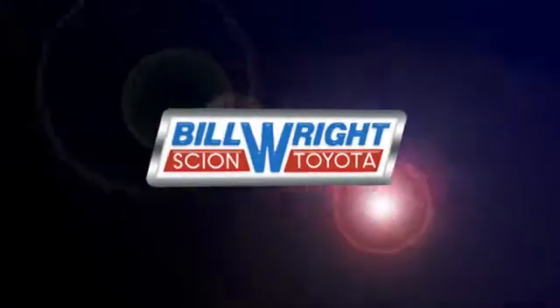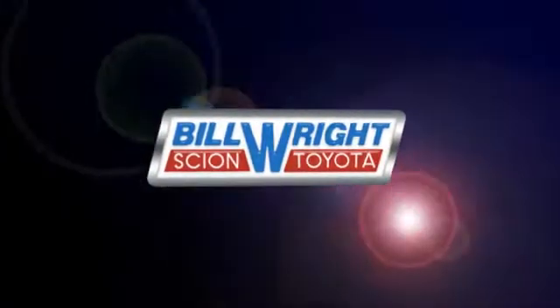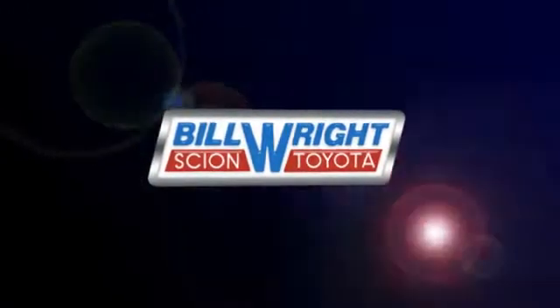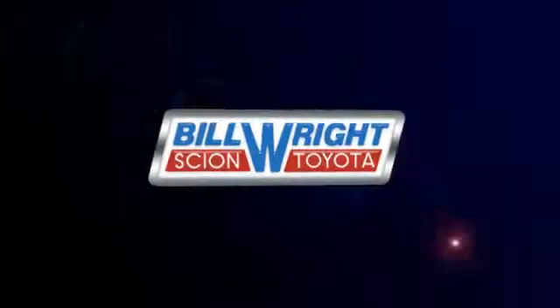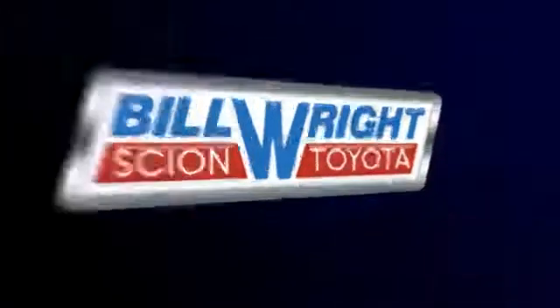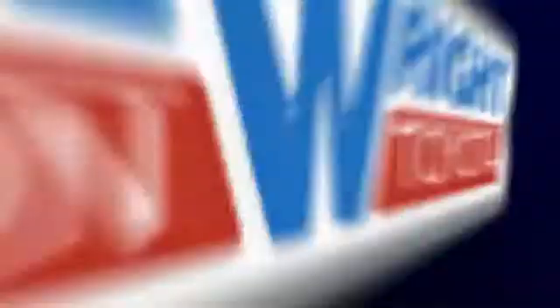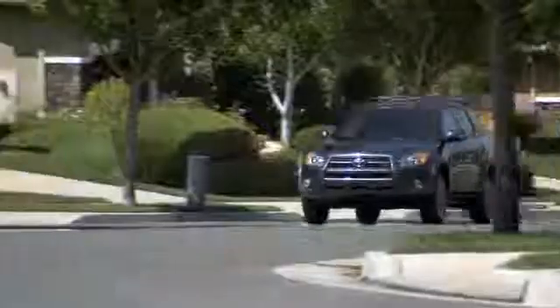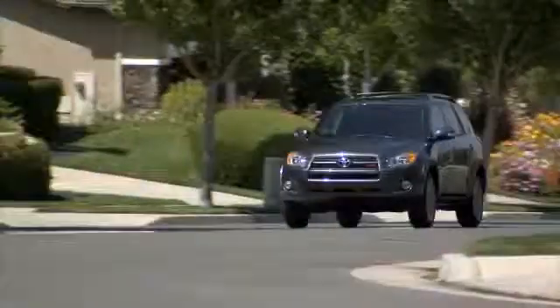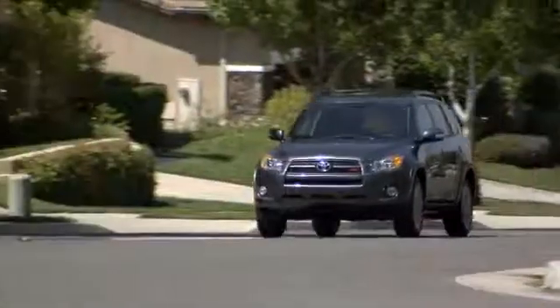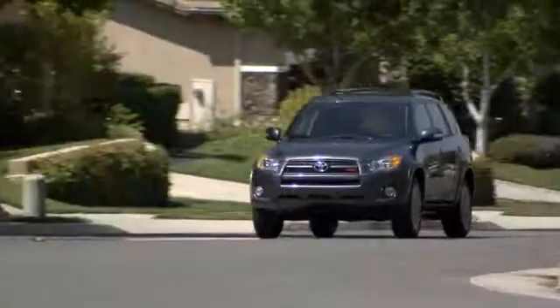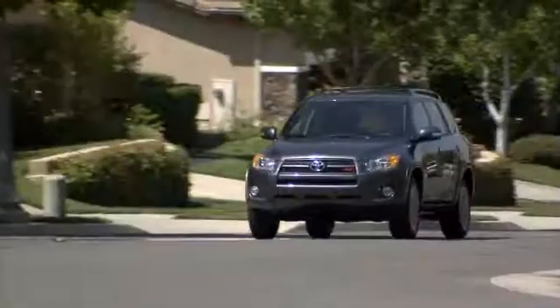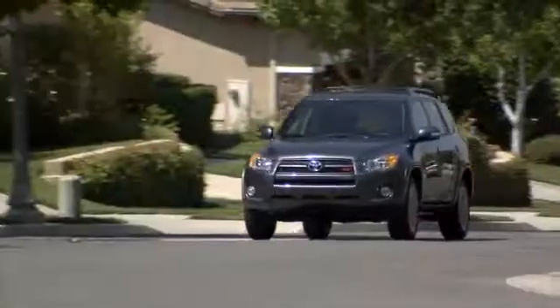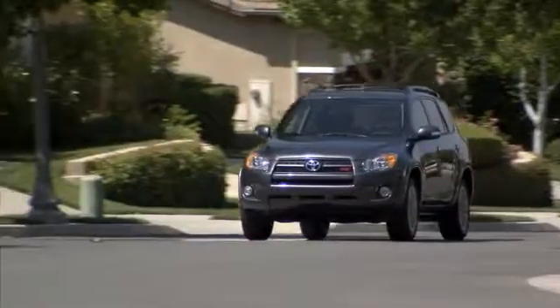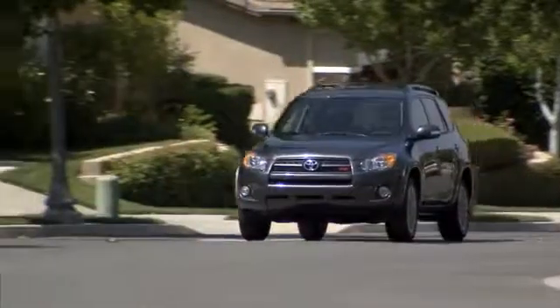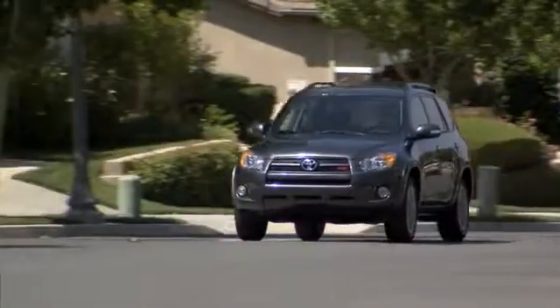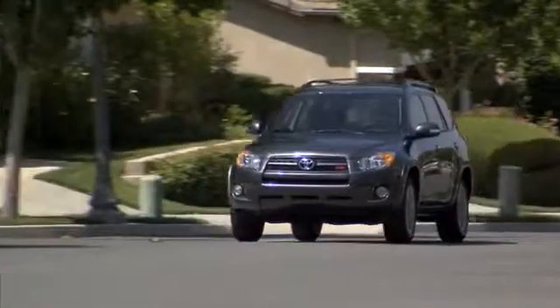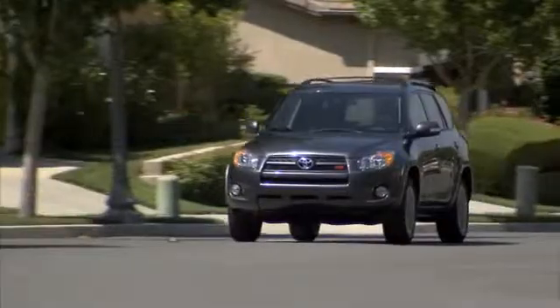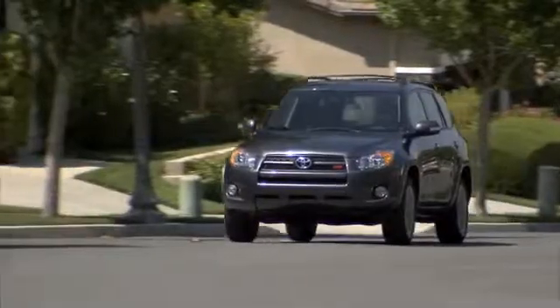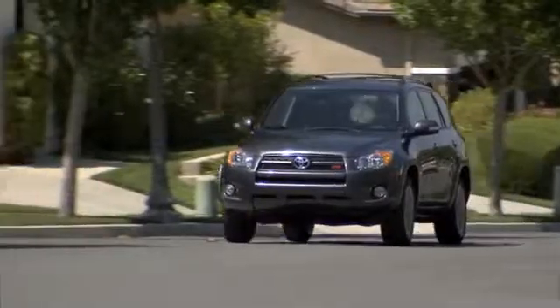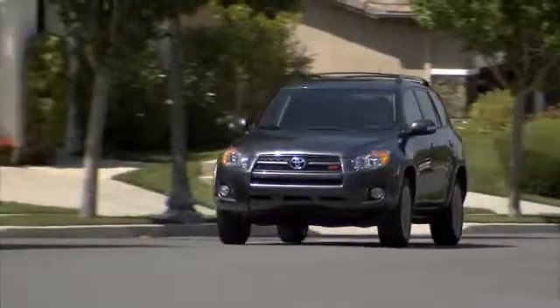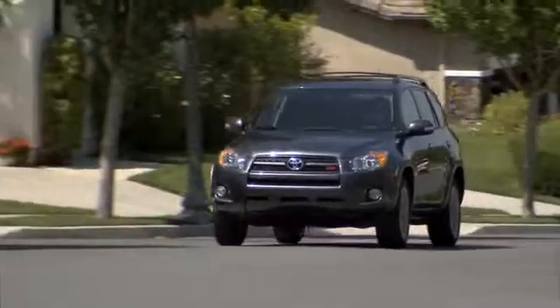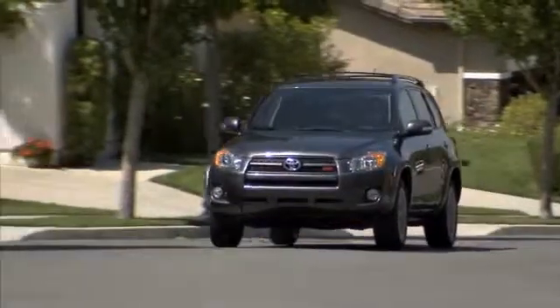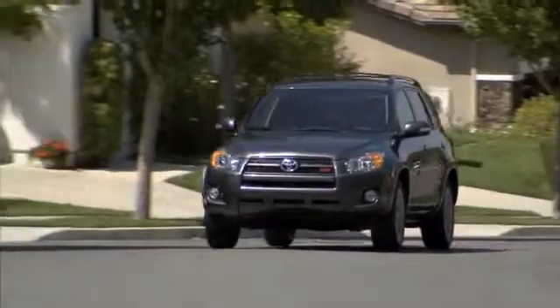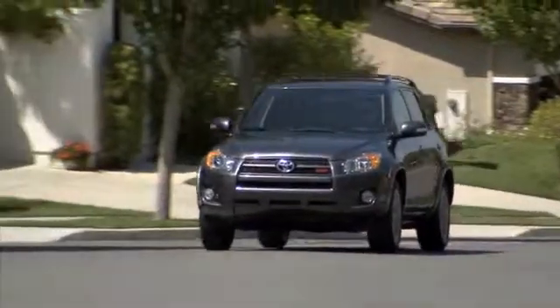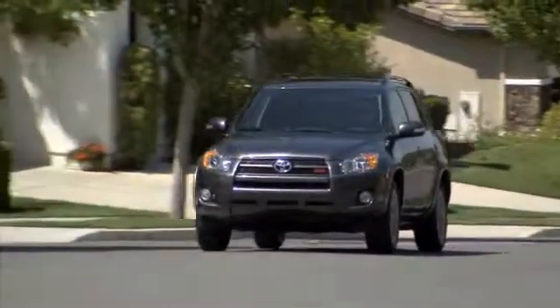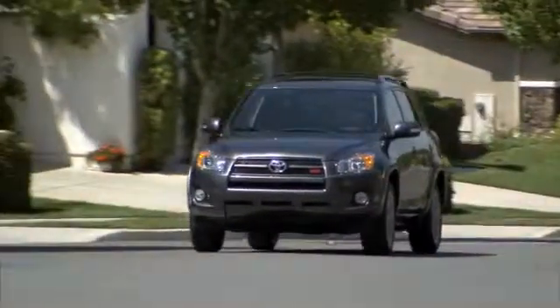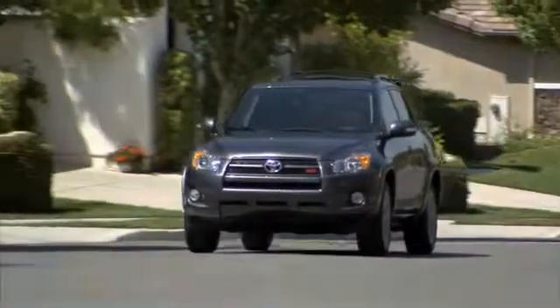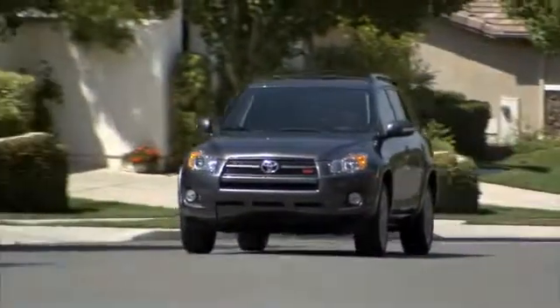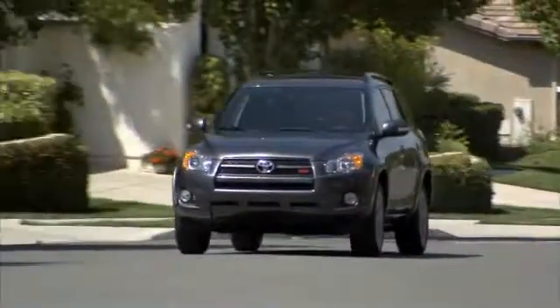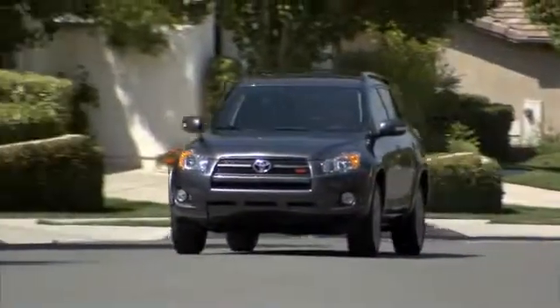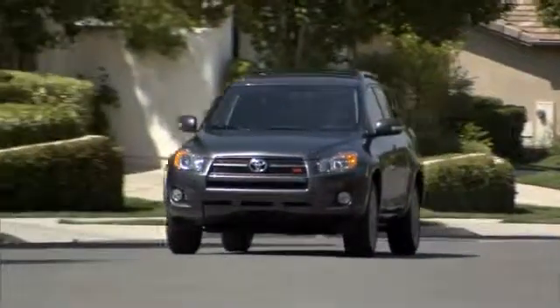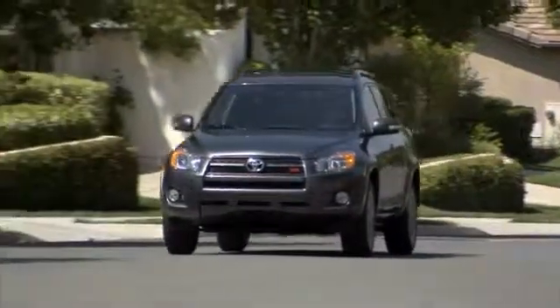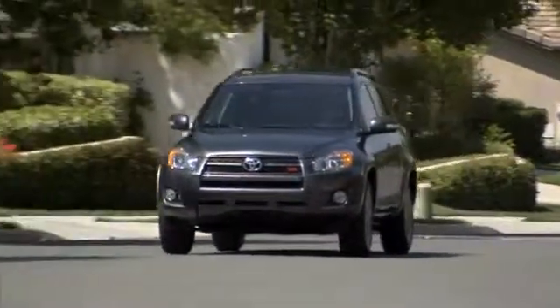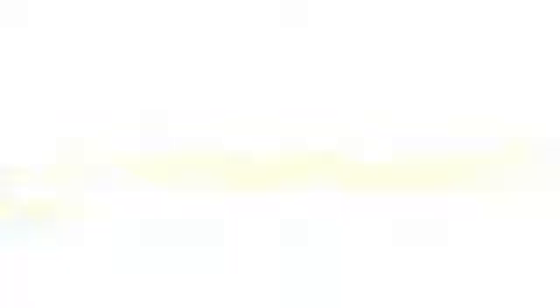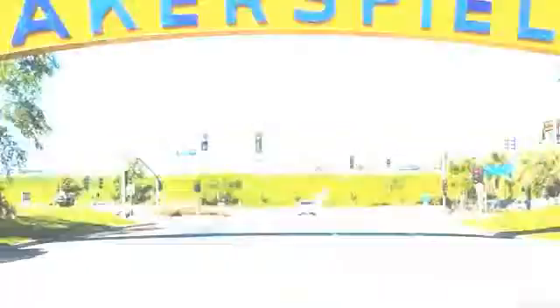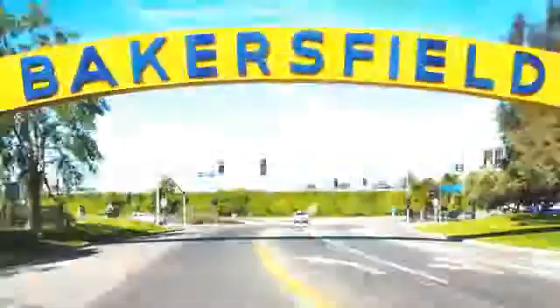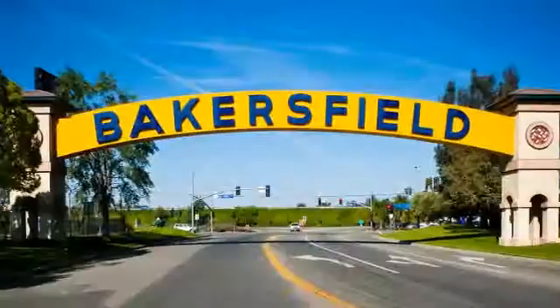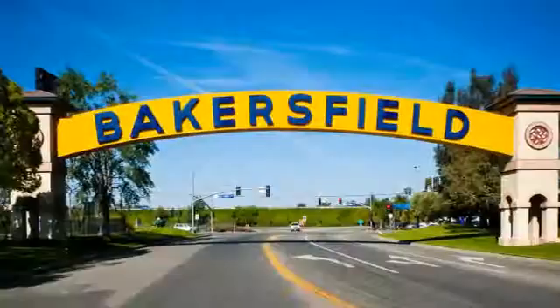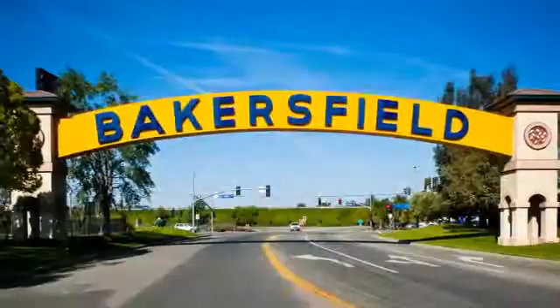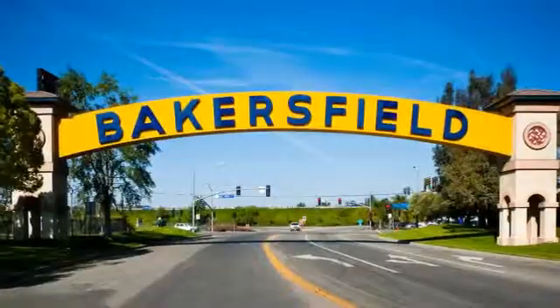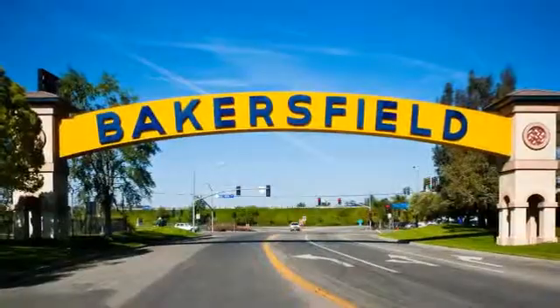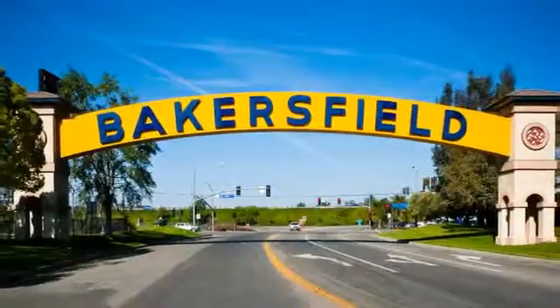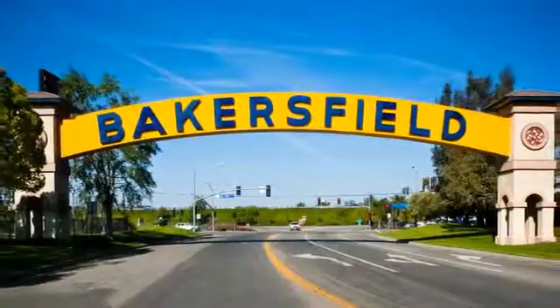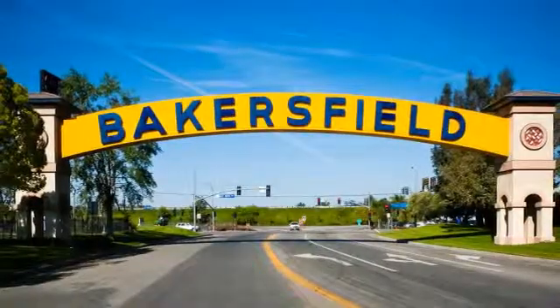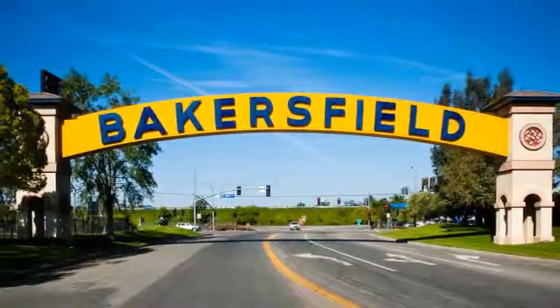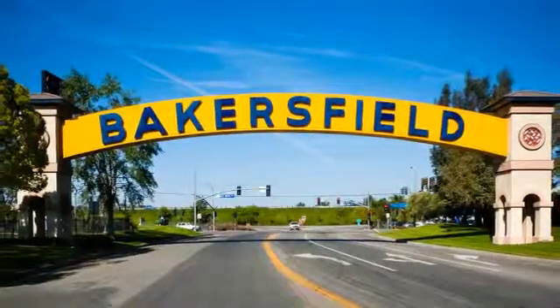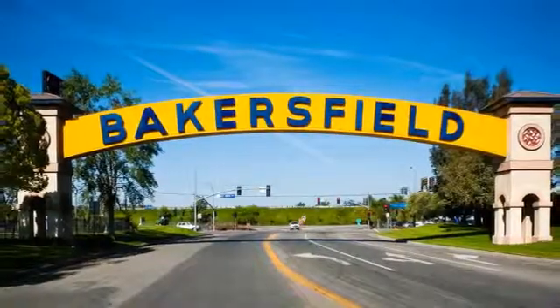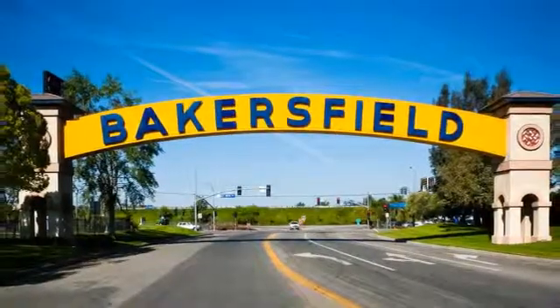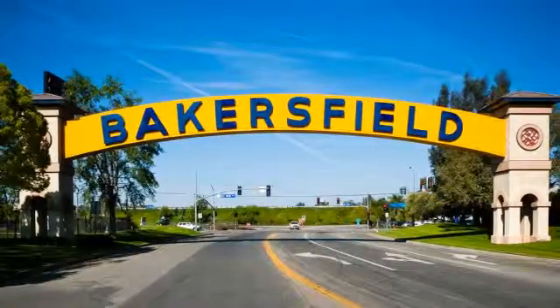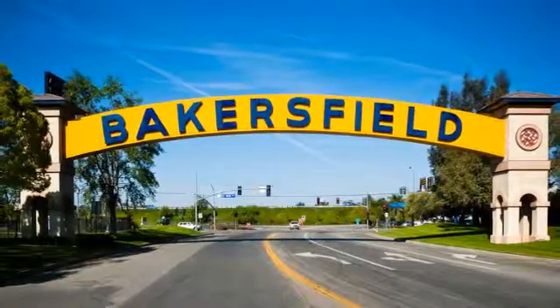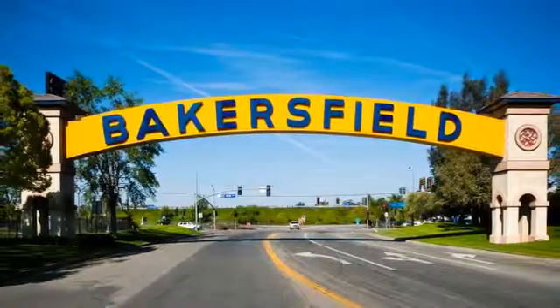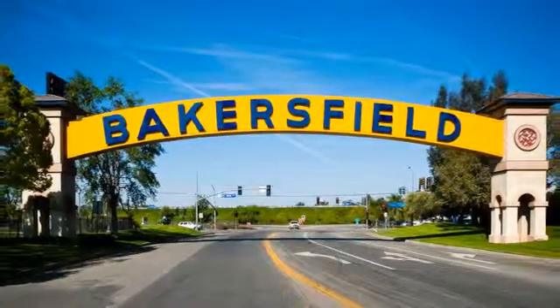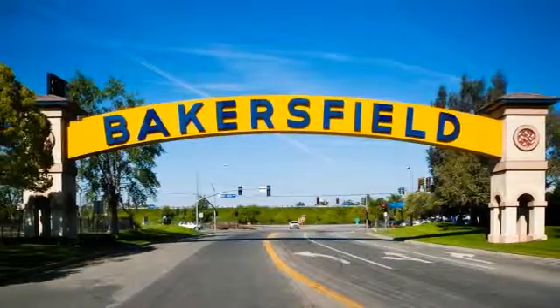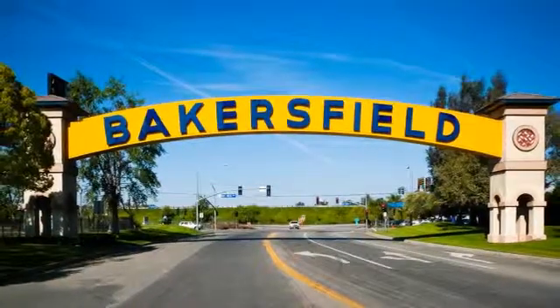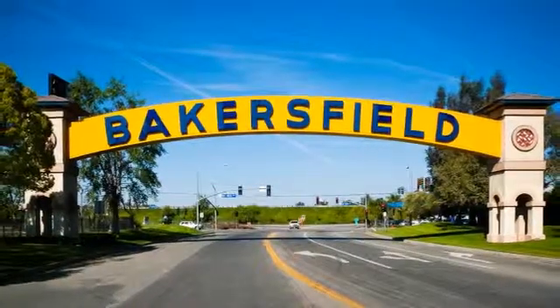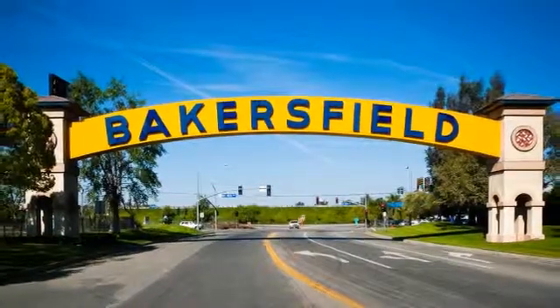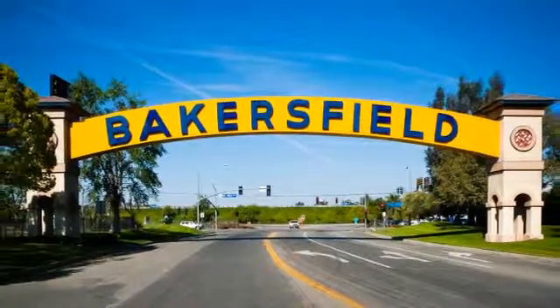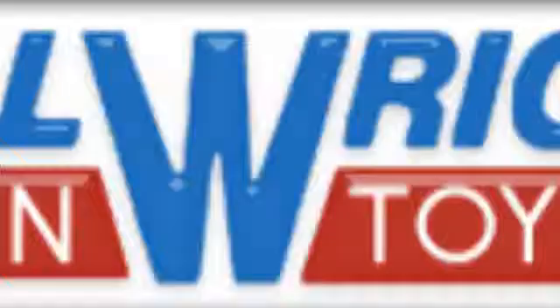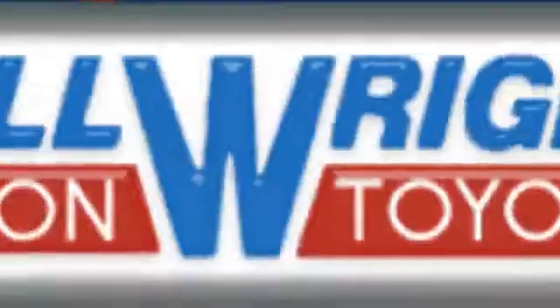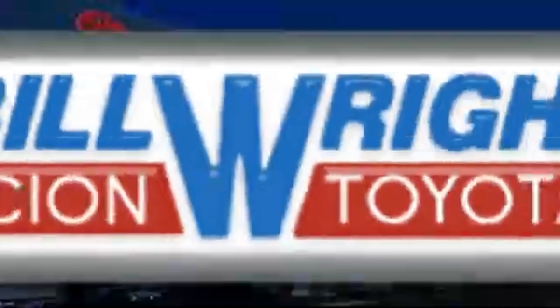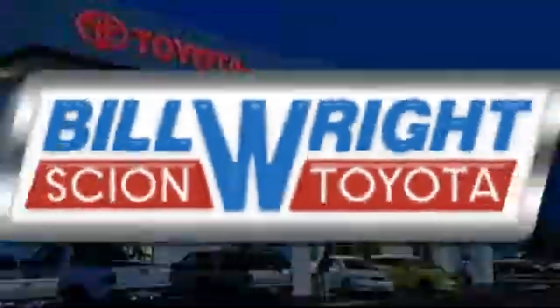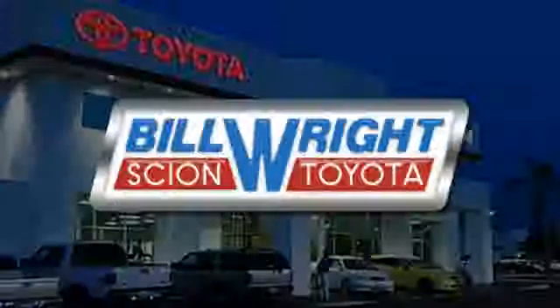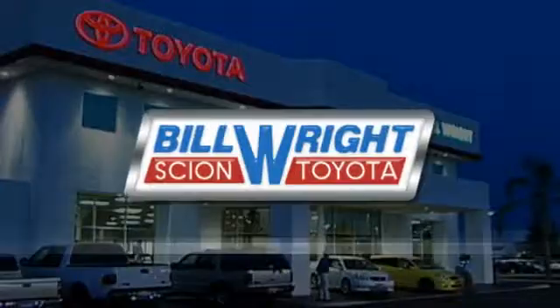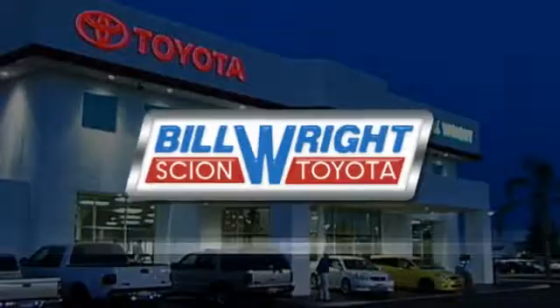Bill Wright Toyota has been your Bakersfield Toyota dealer since 1969. We invite you to visit us today. Thanks for joining us today!